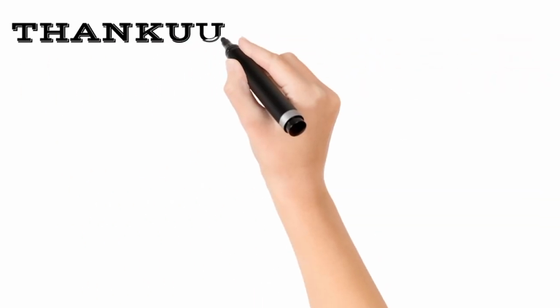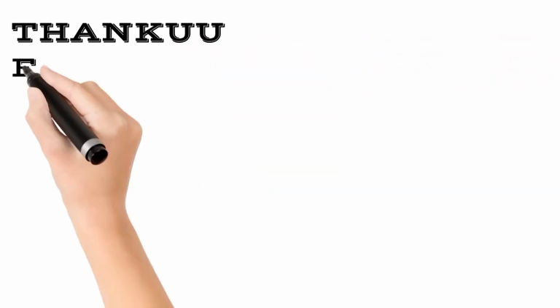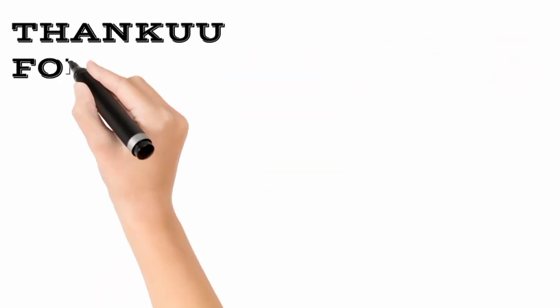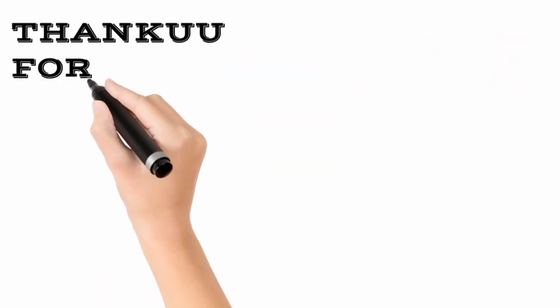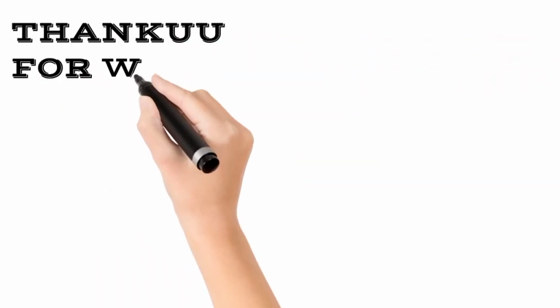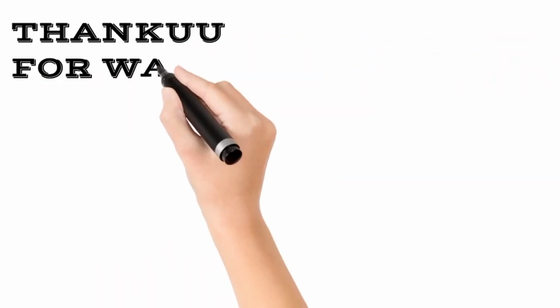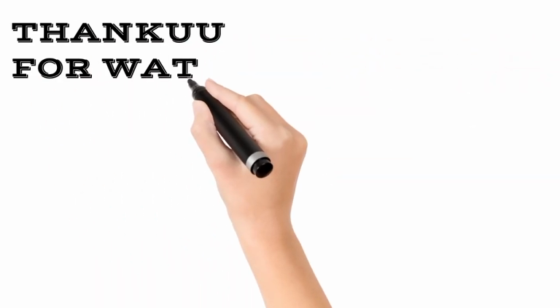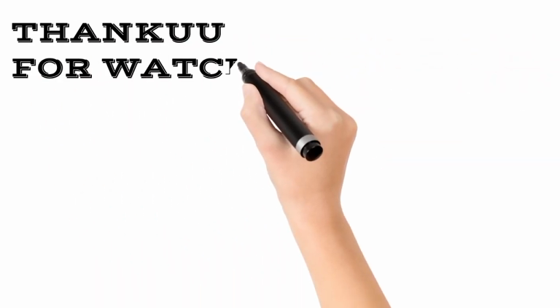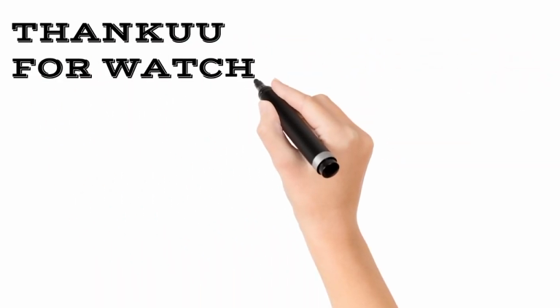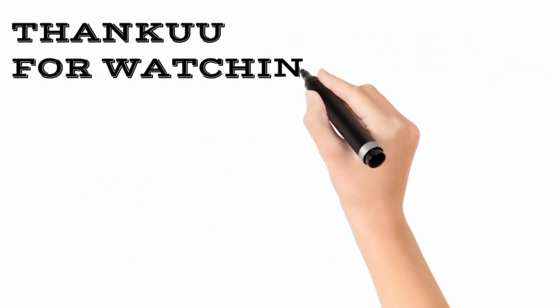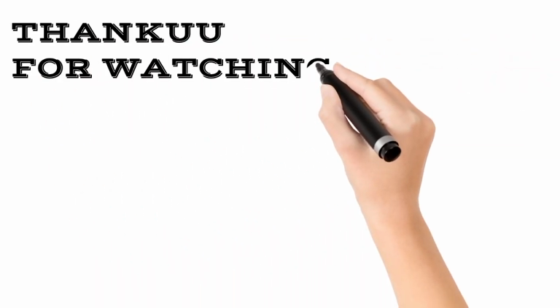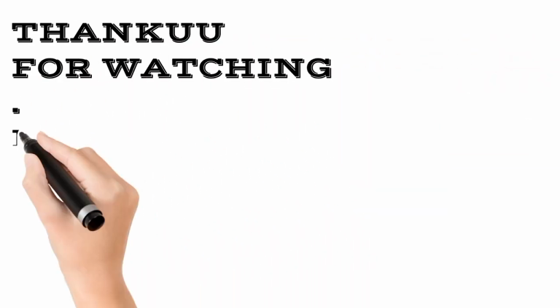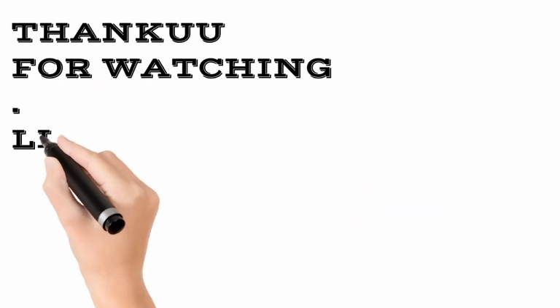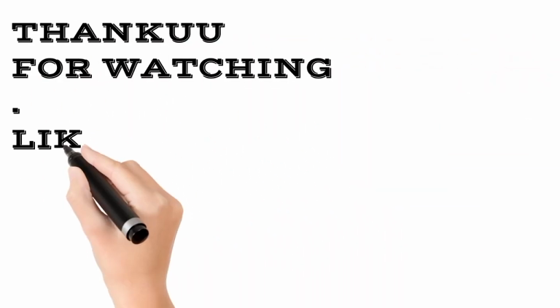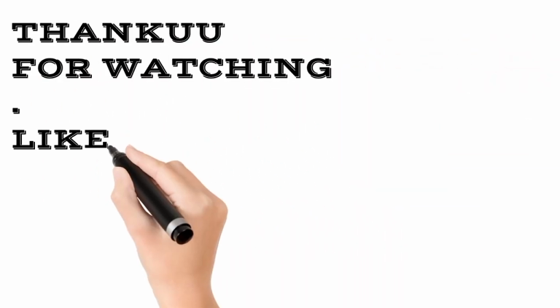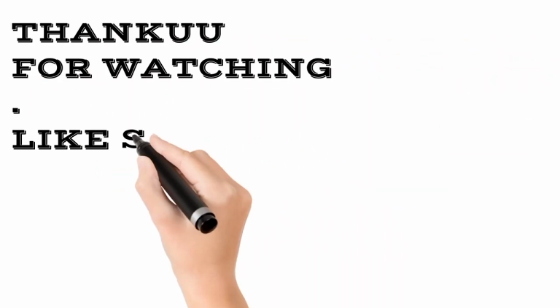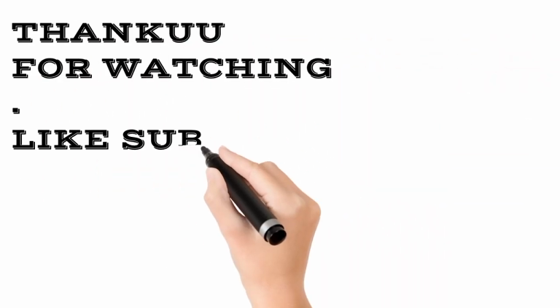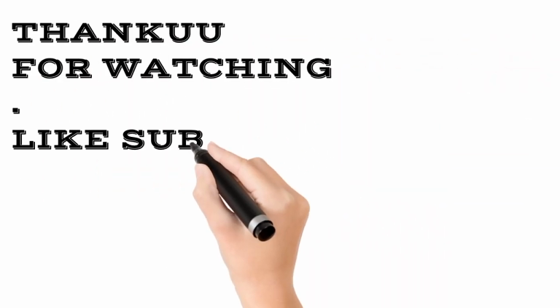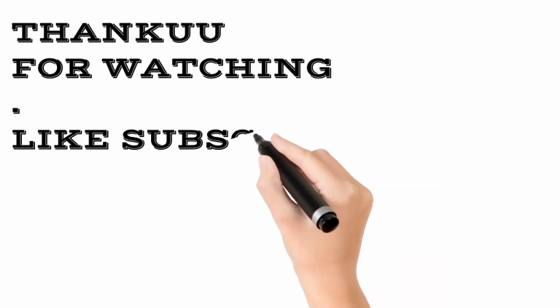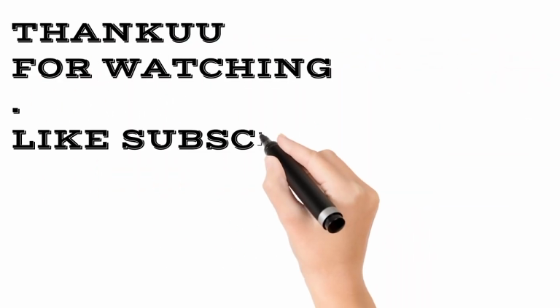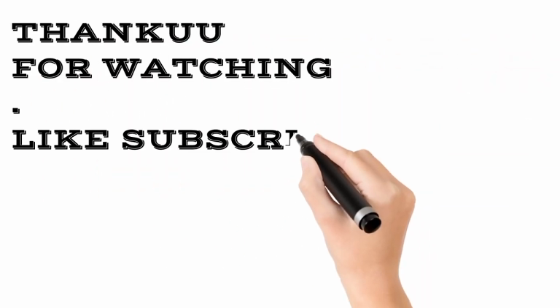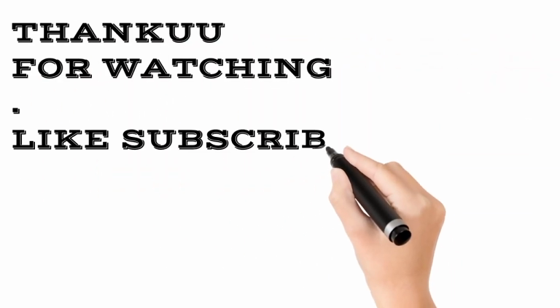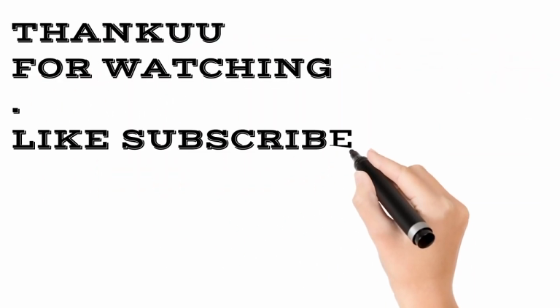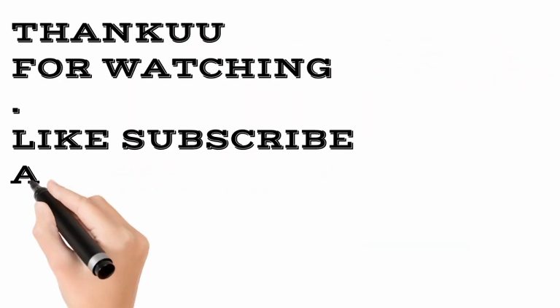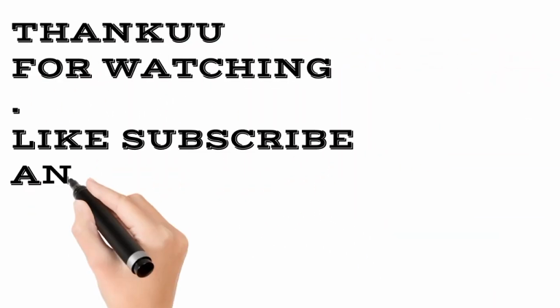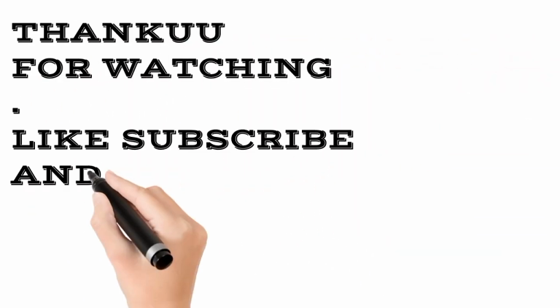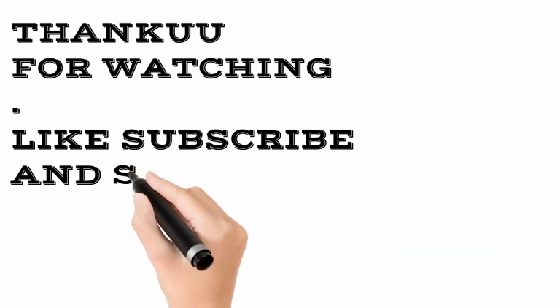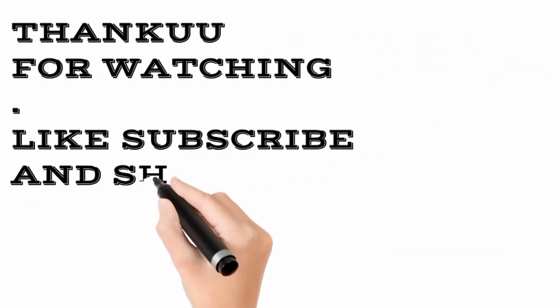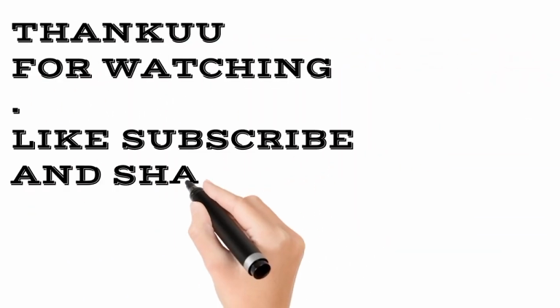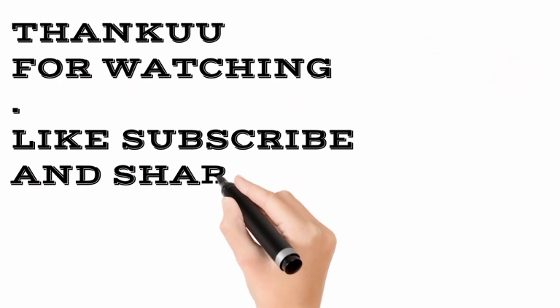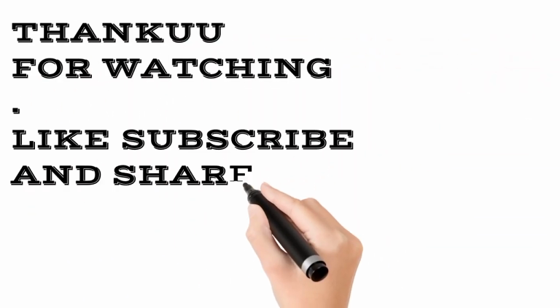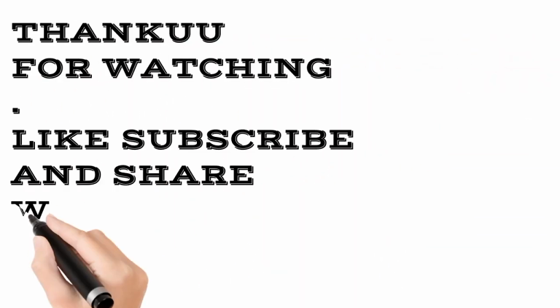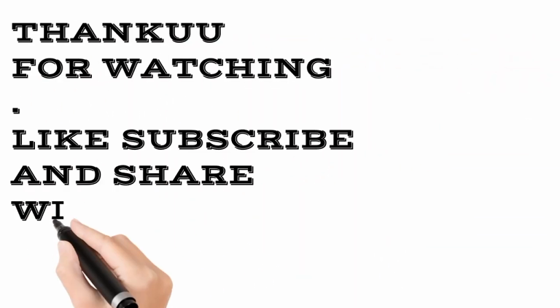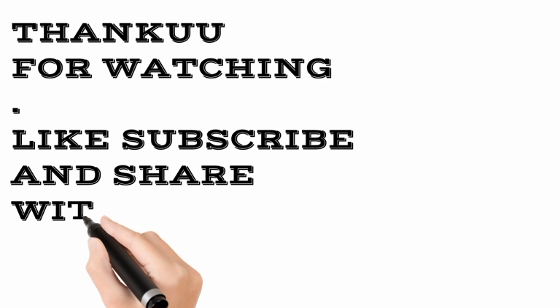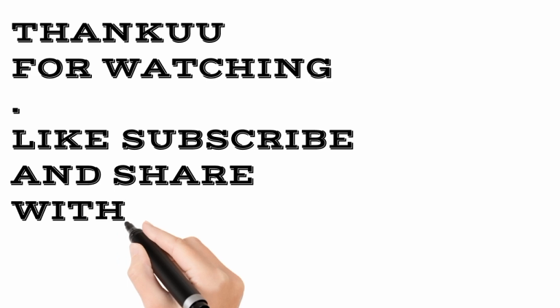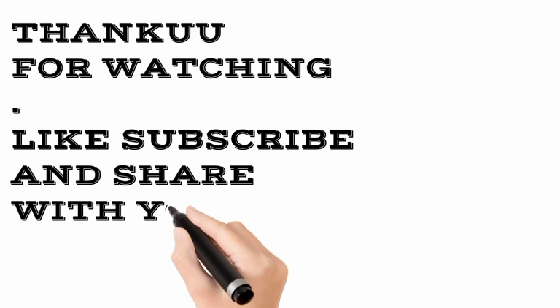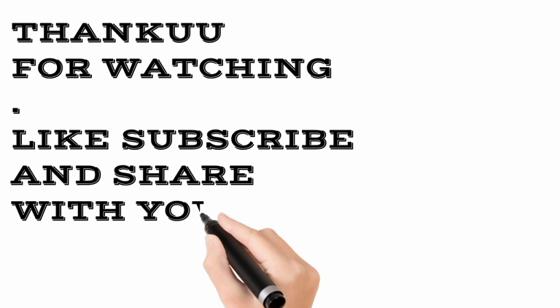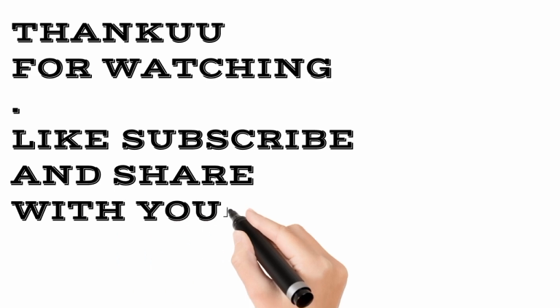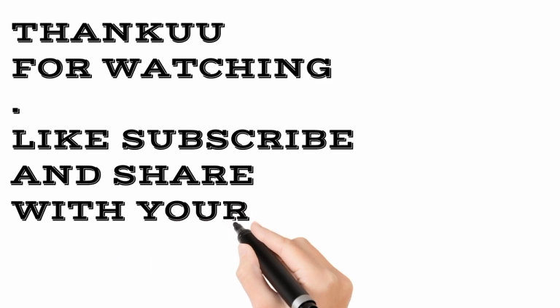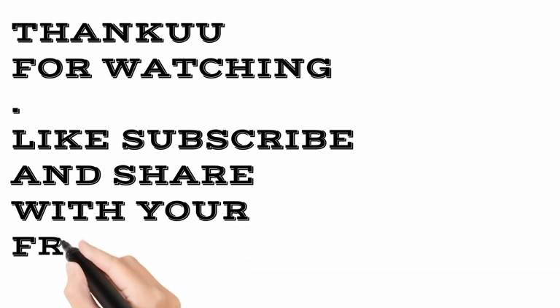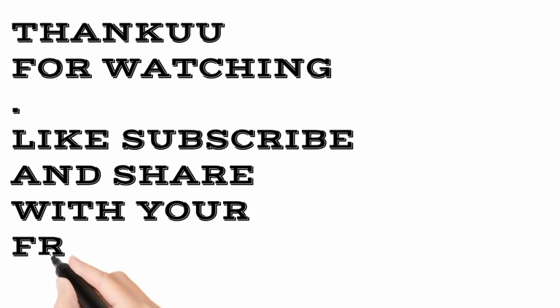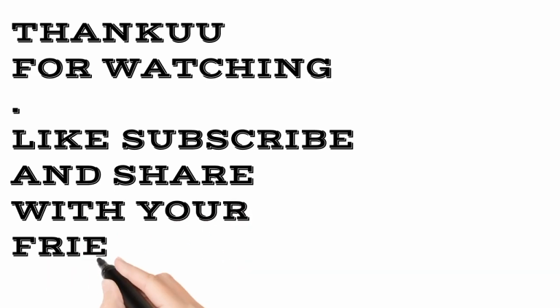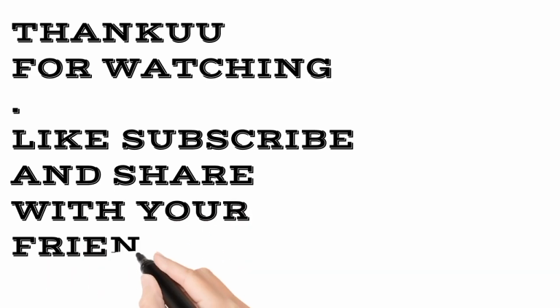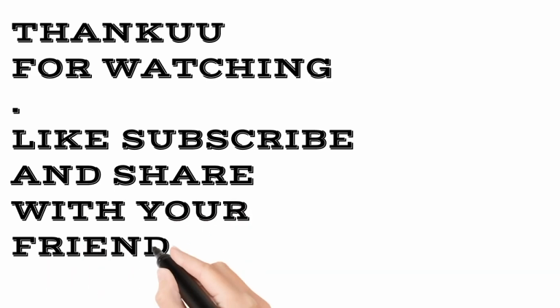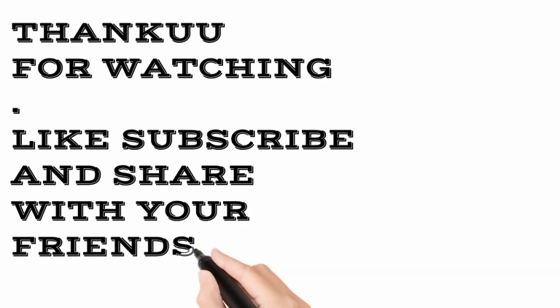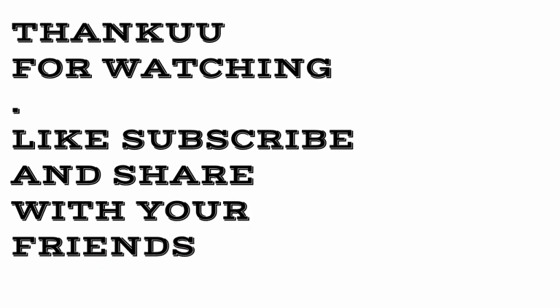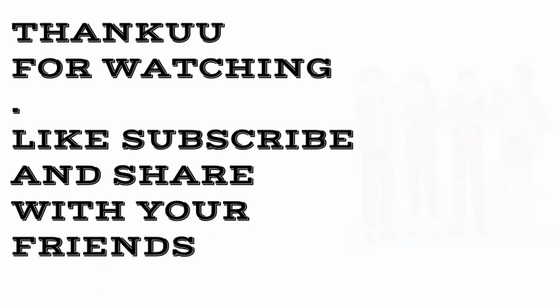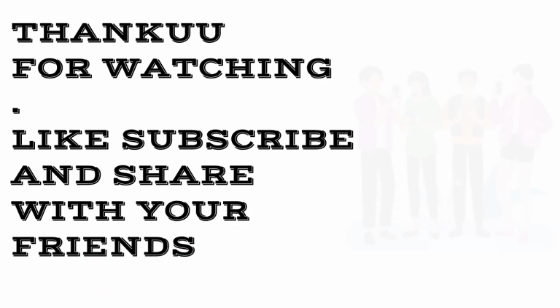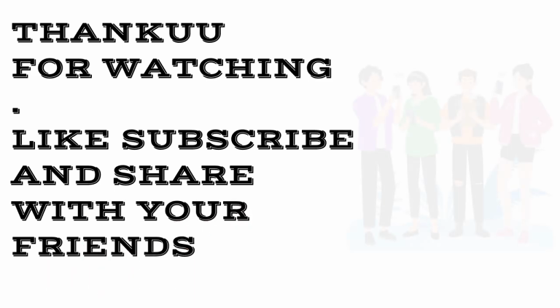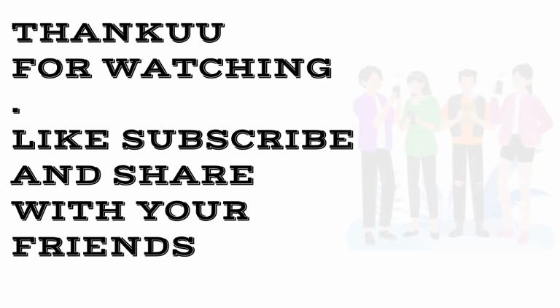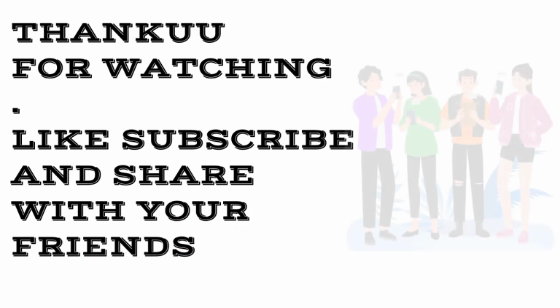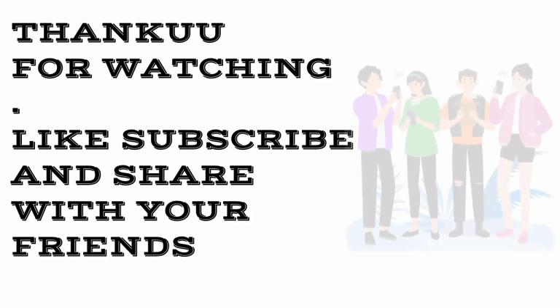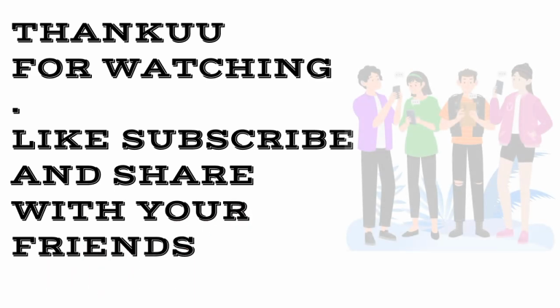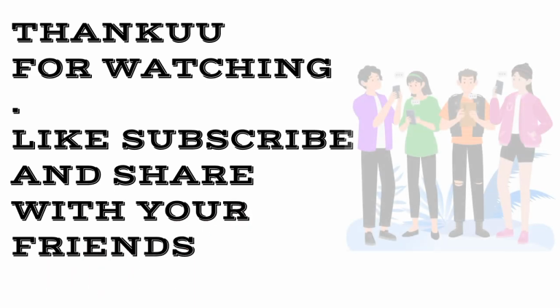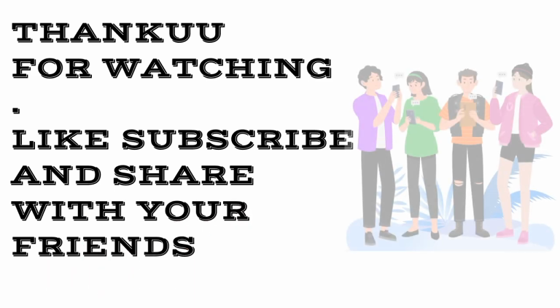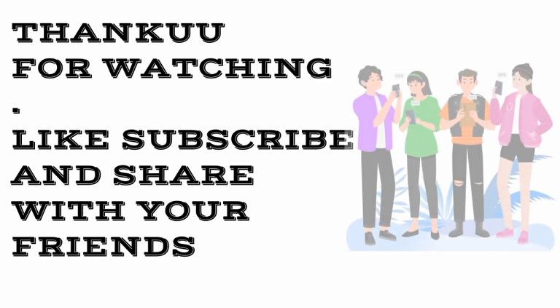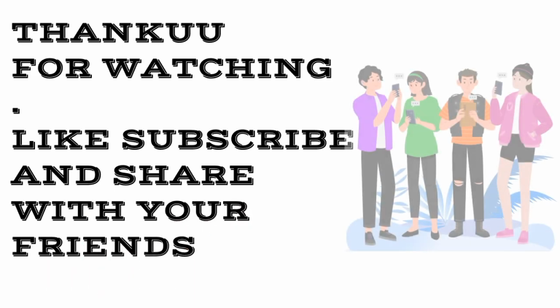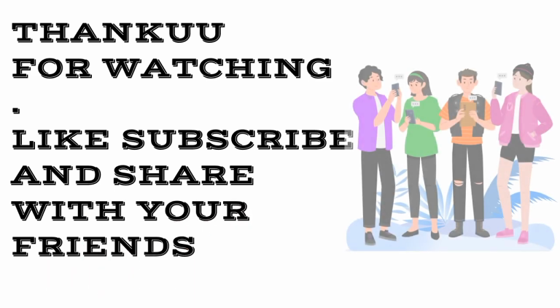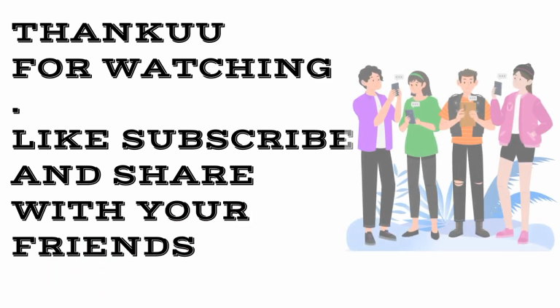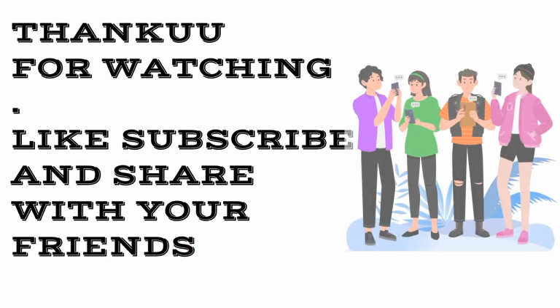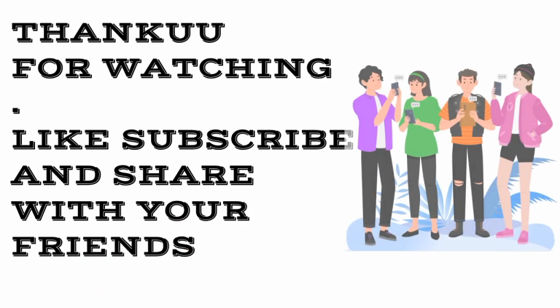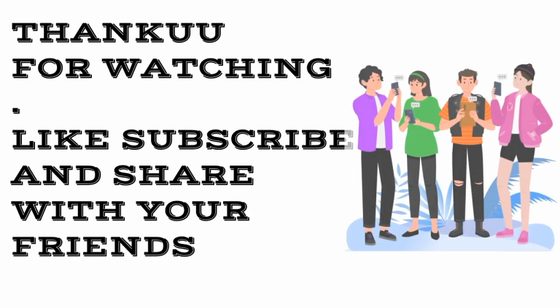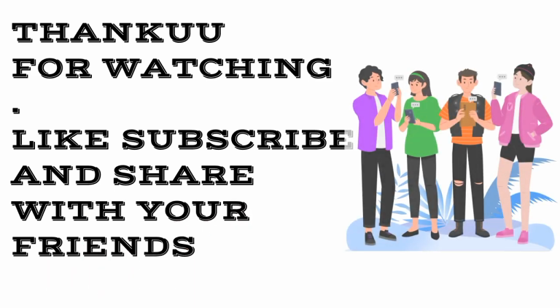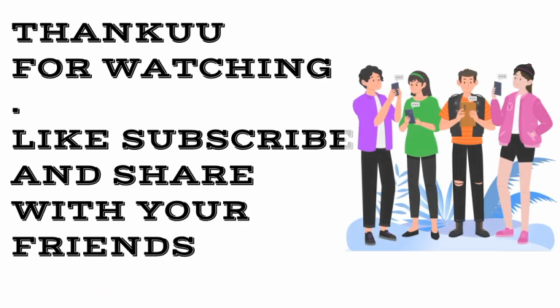These are mainly the questions they ask you in the GTE interview. At last, I want to say thank you for watching. Please like, subscribe, and share my channel with your friends so they will also take advantage from this video.